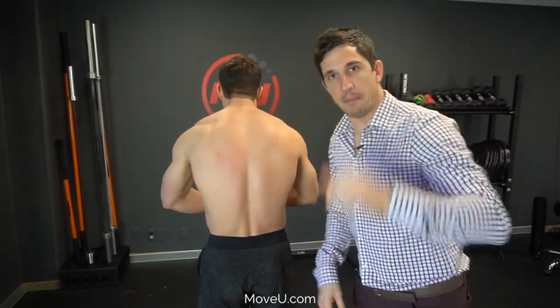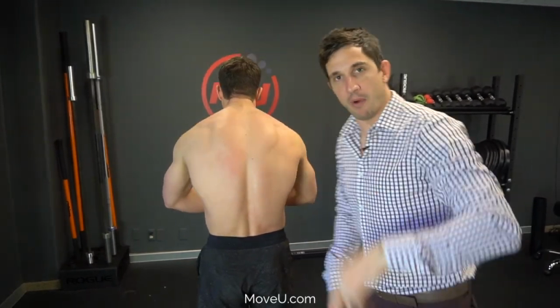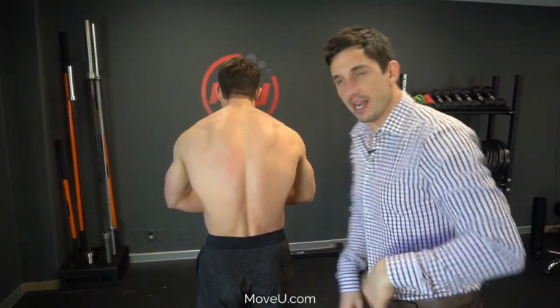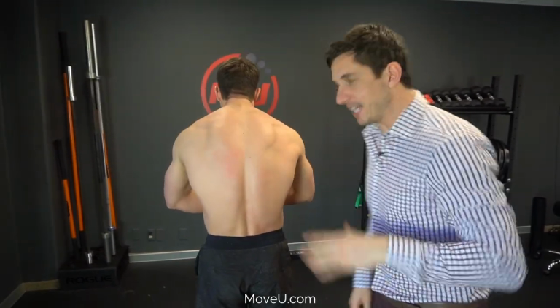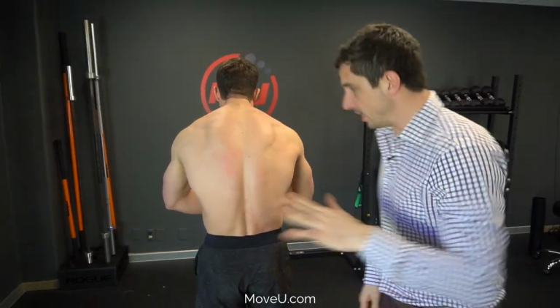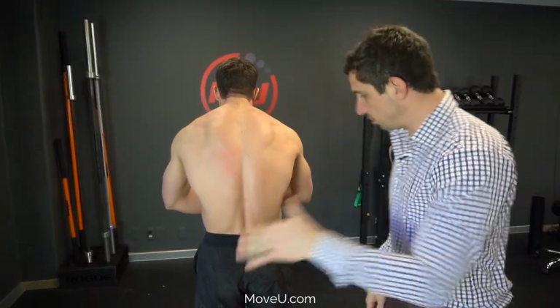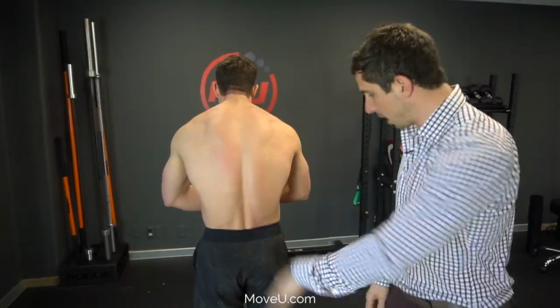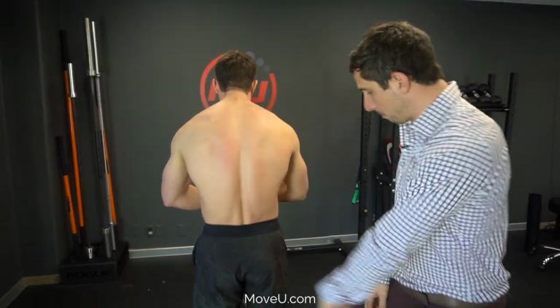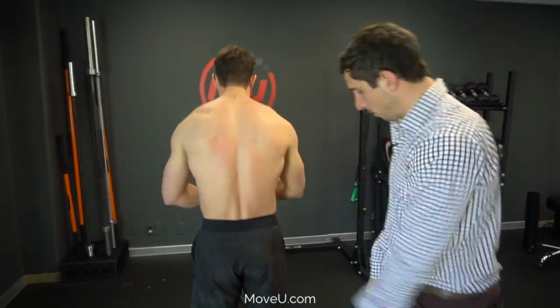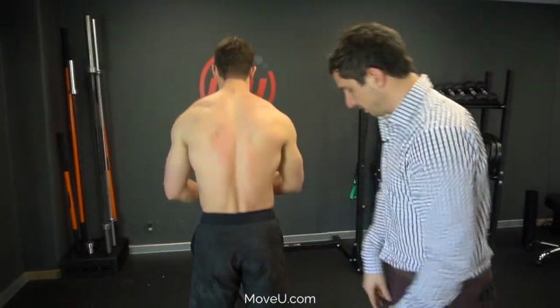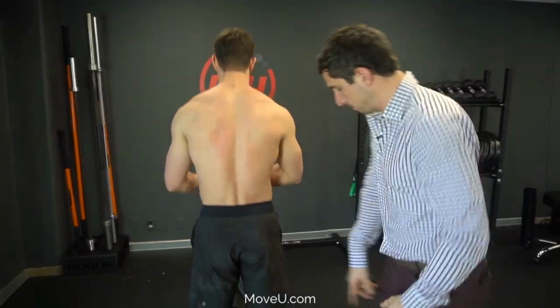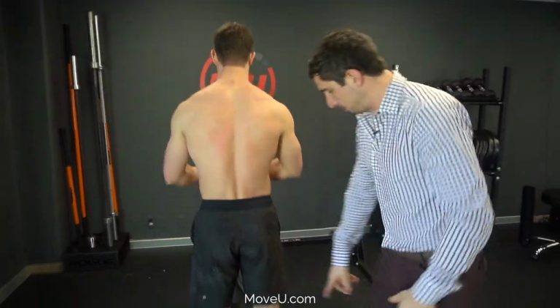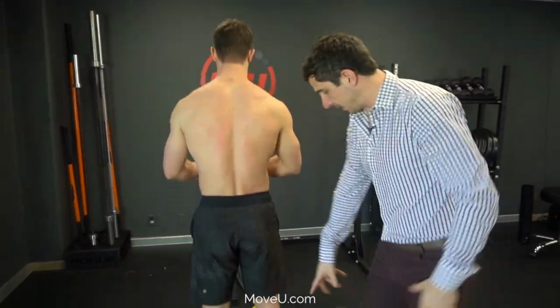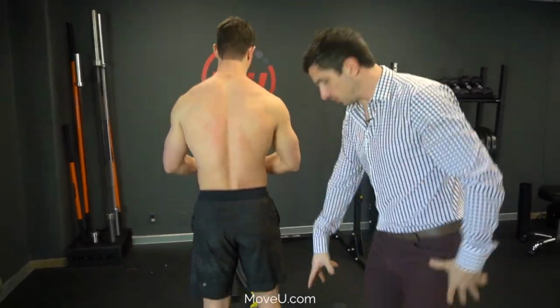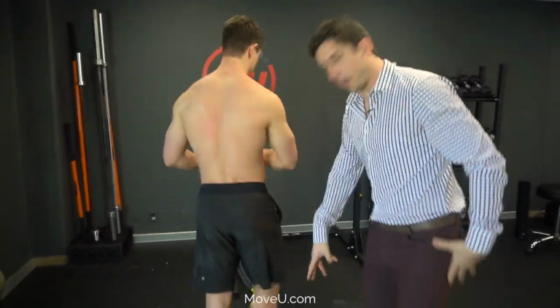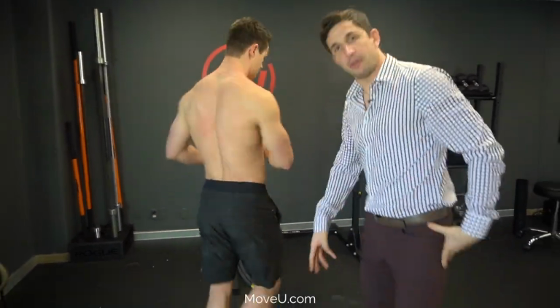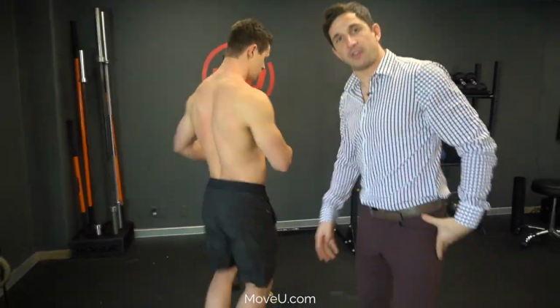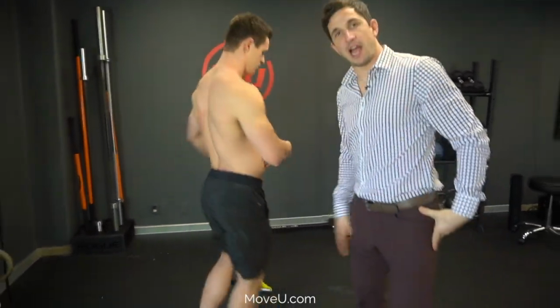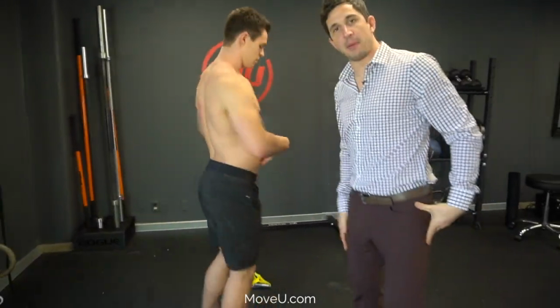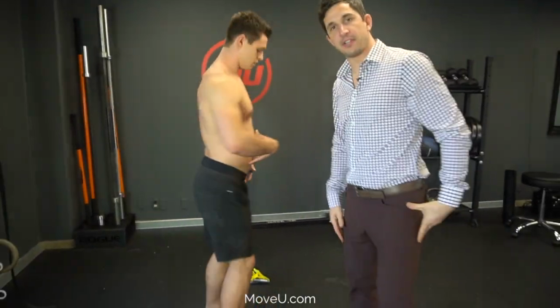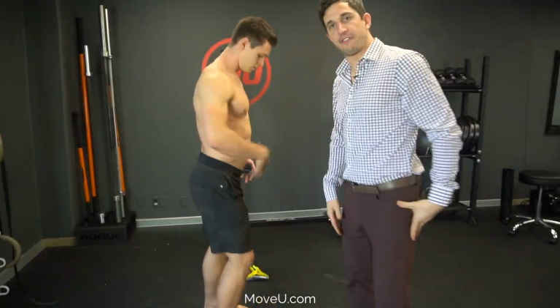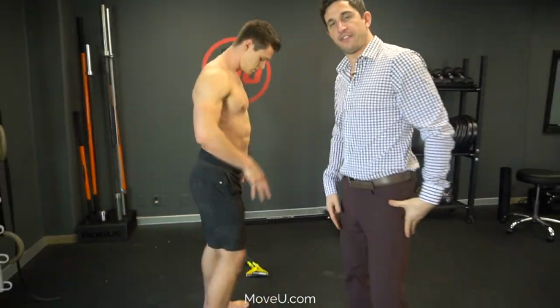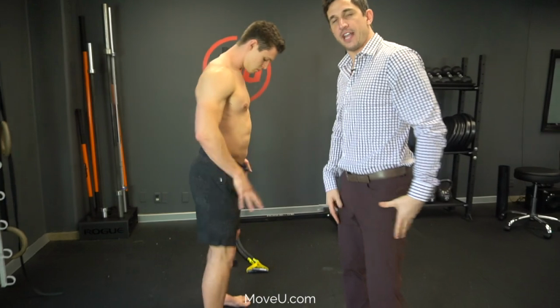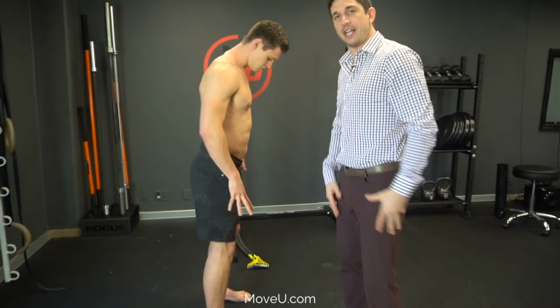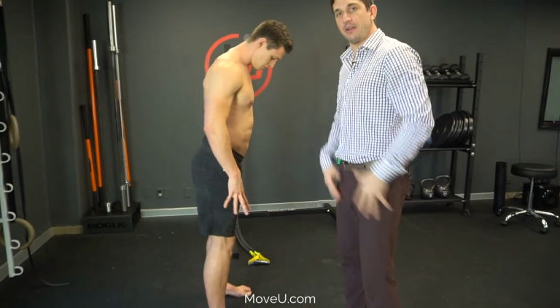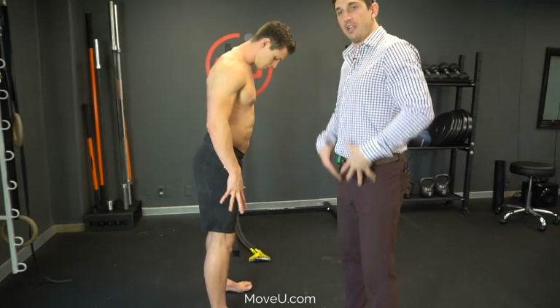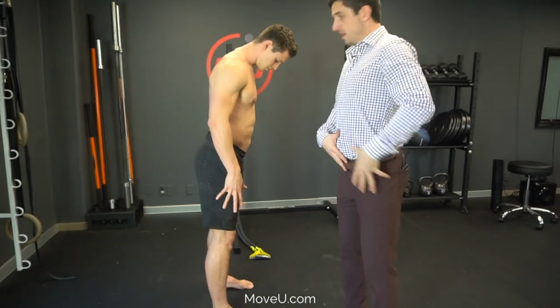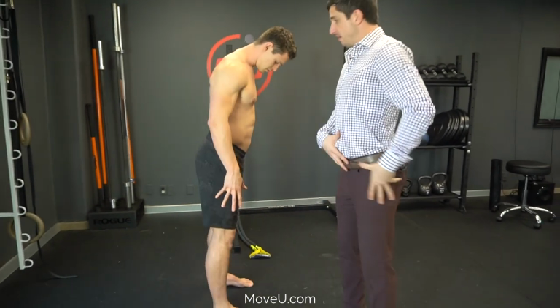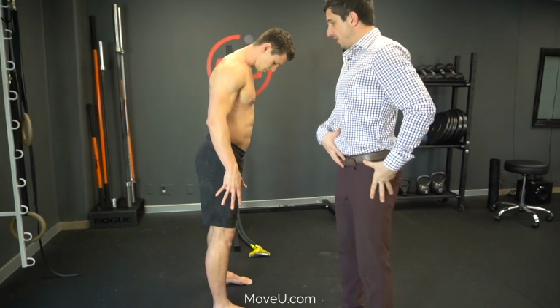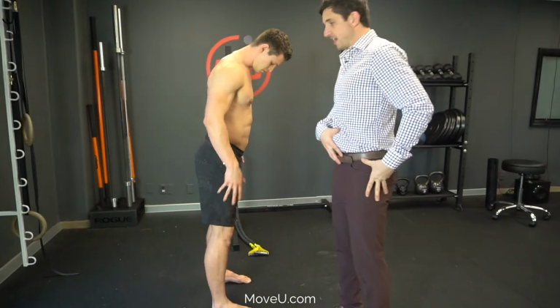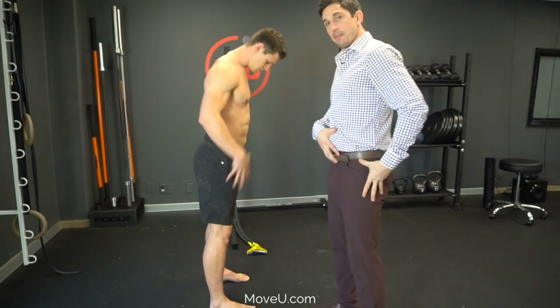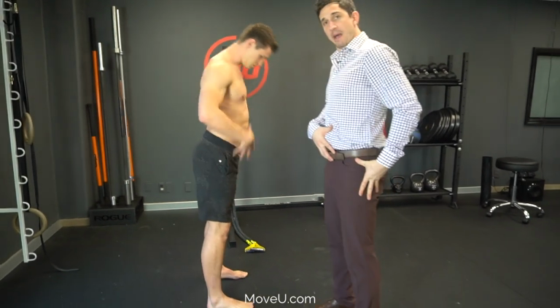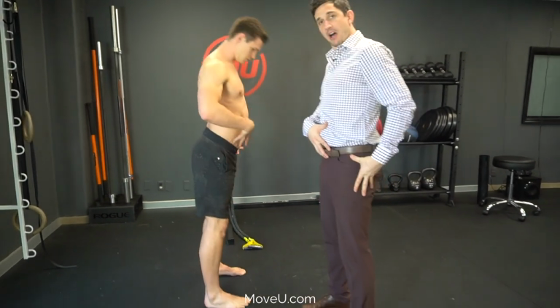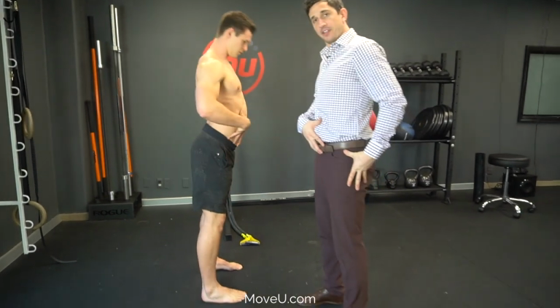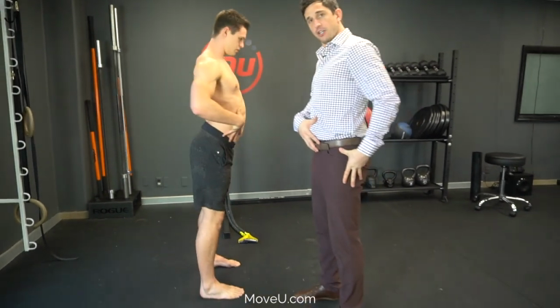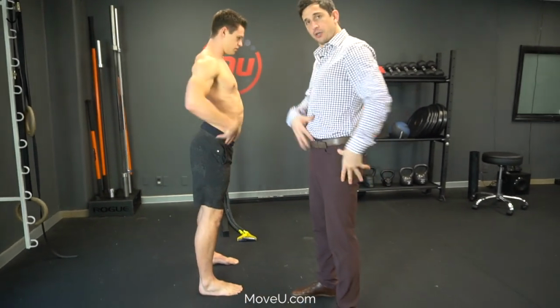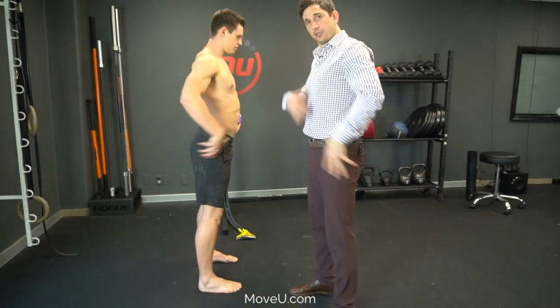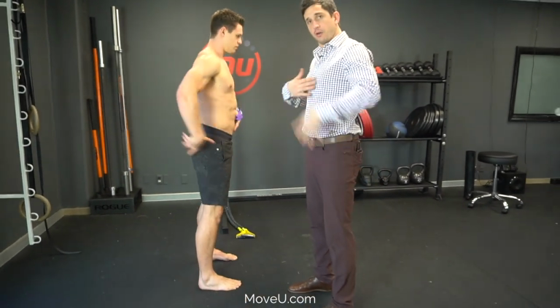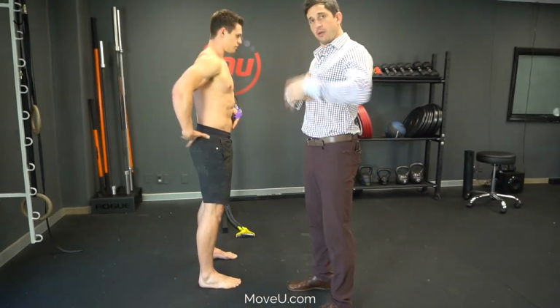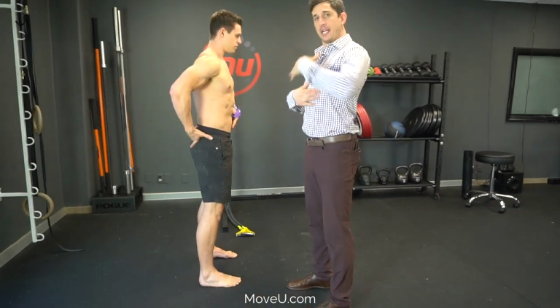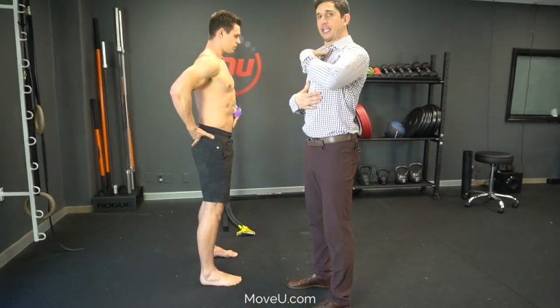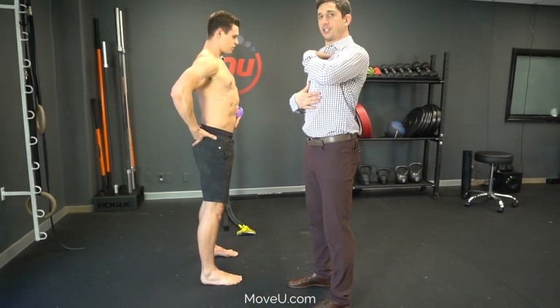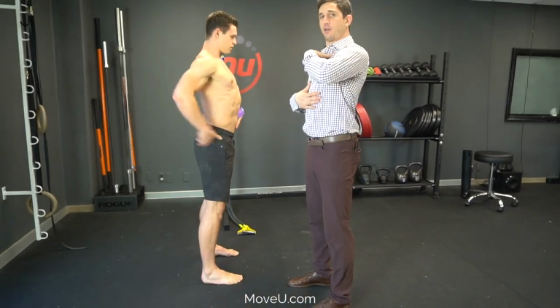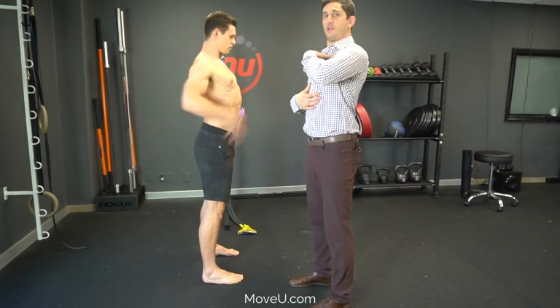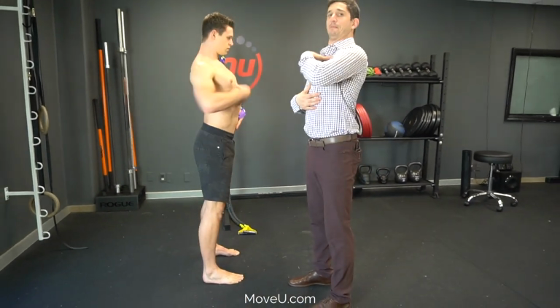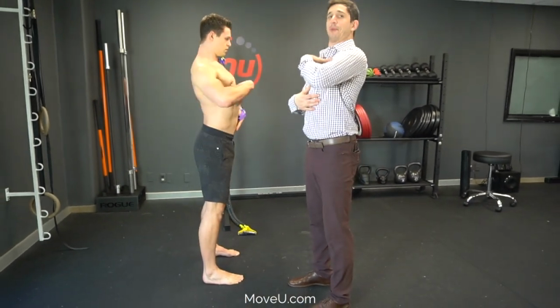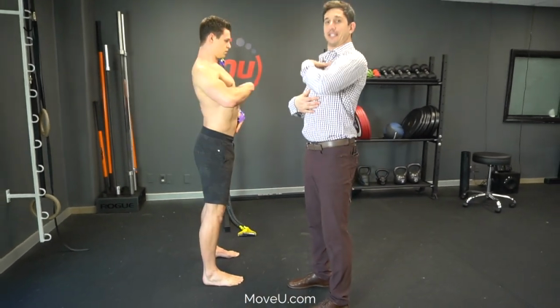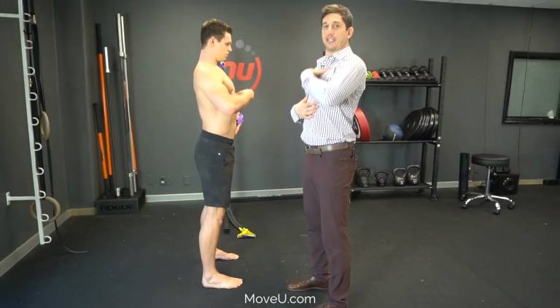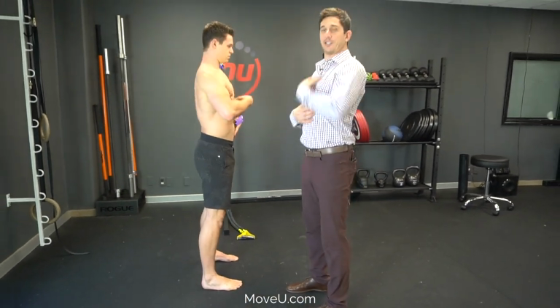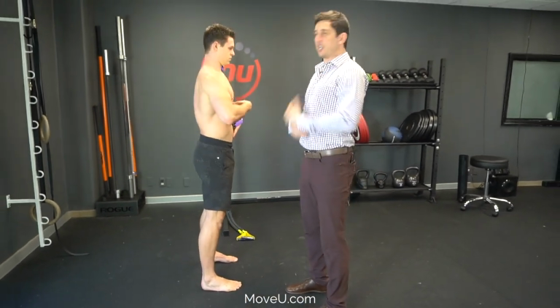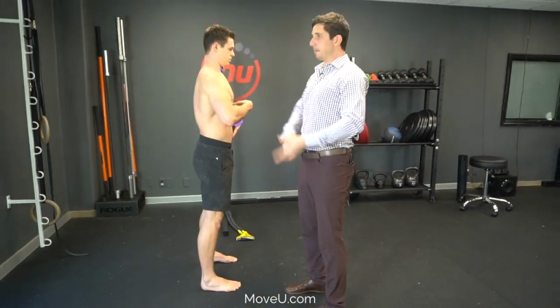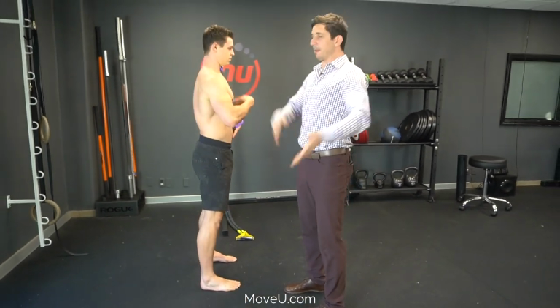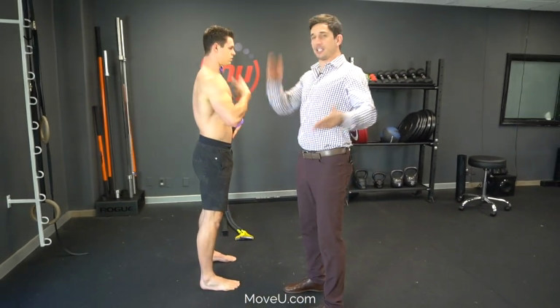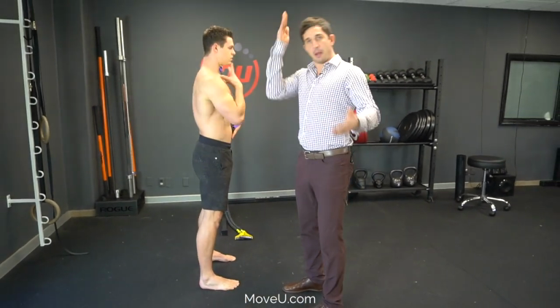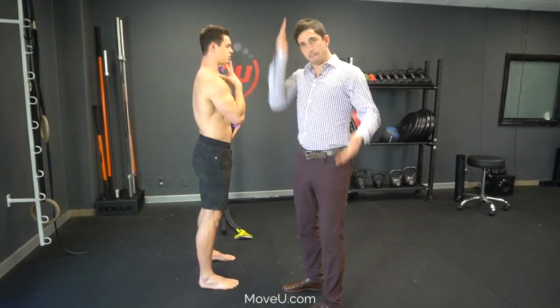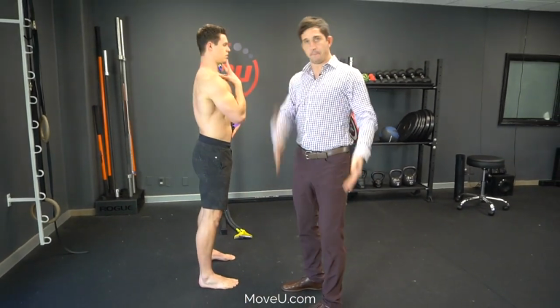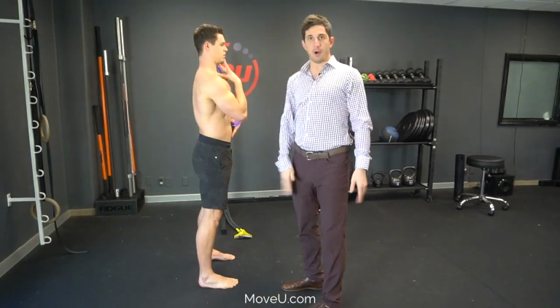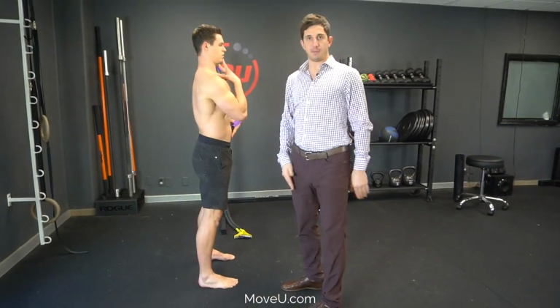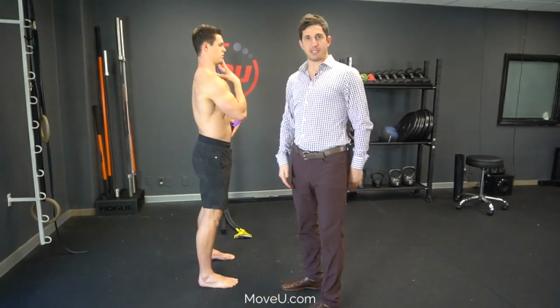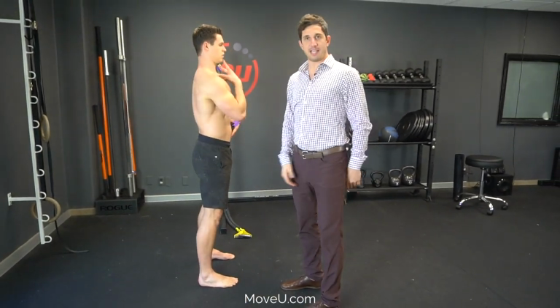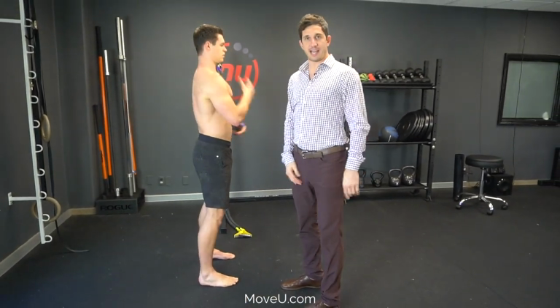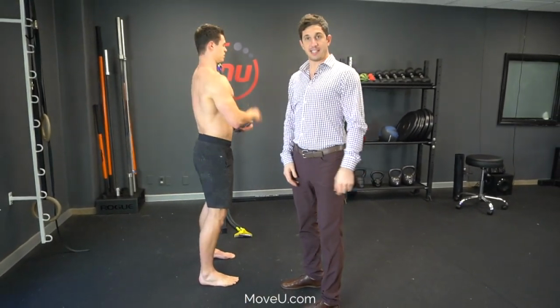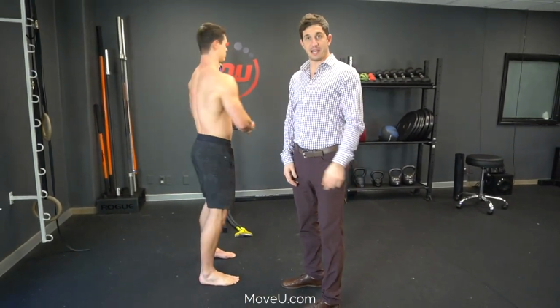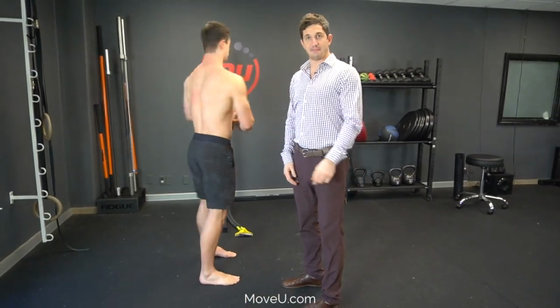Step one: get your checkpoints in place. Grip the ground with your feet, find the pelvic neutral, get your core in place, get your chin in place — you're stacked up.